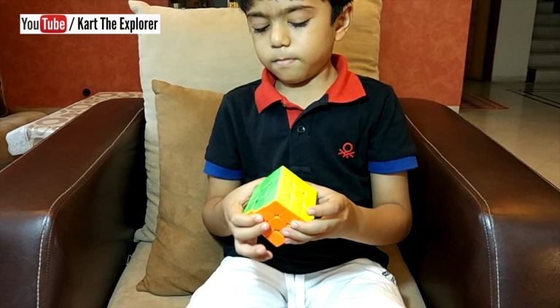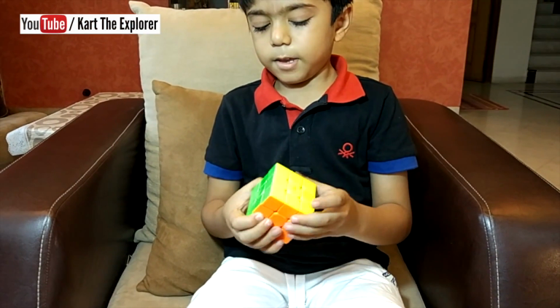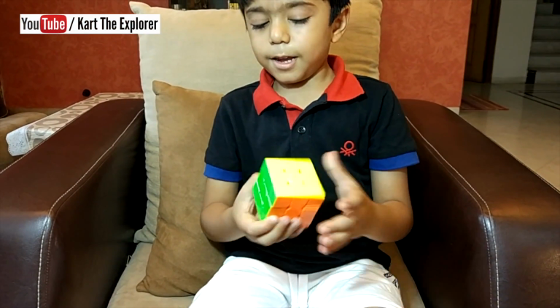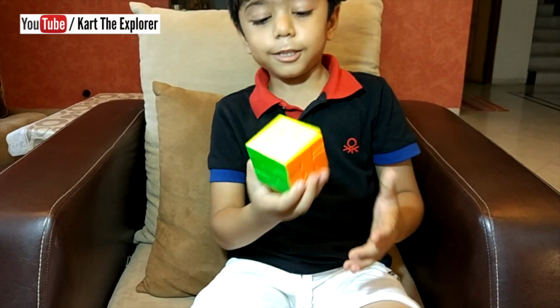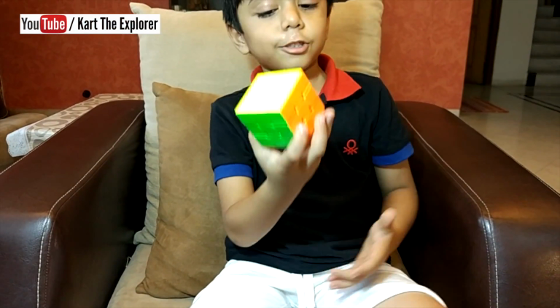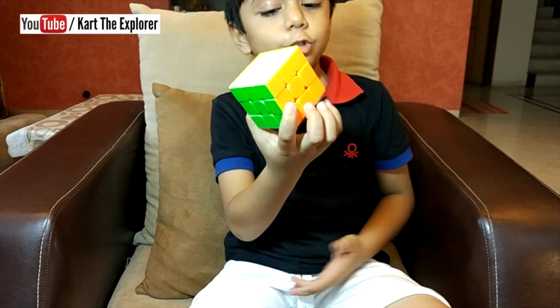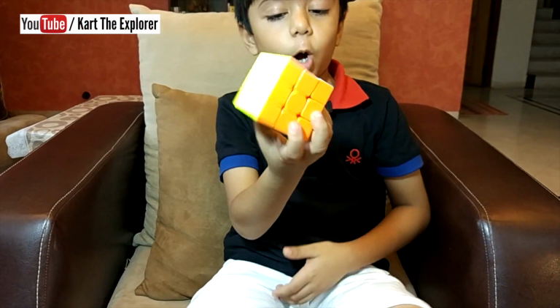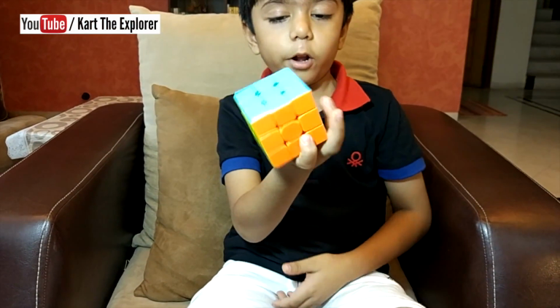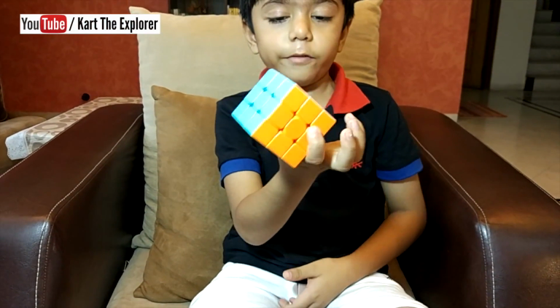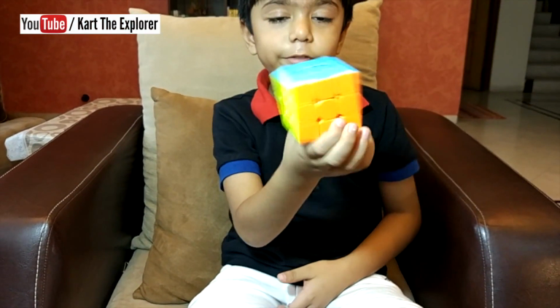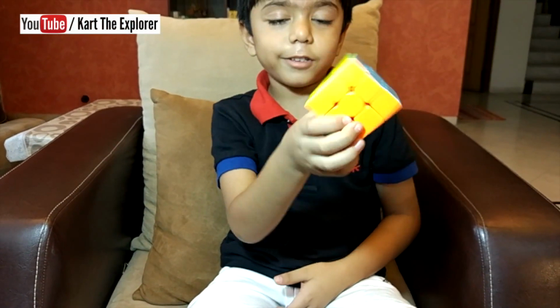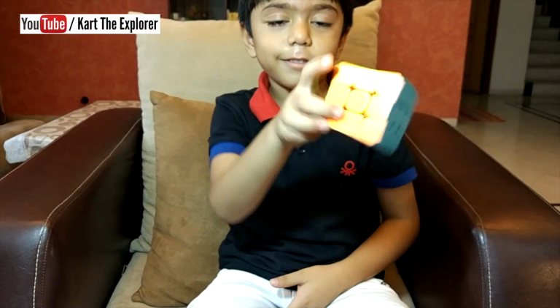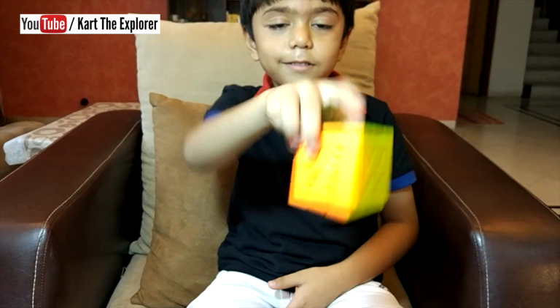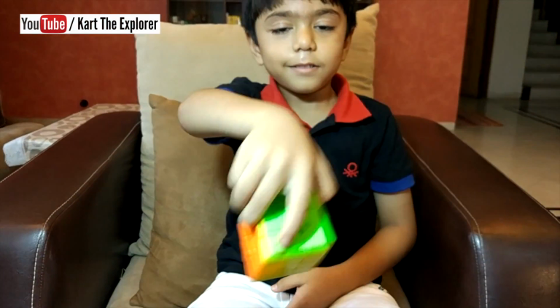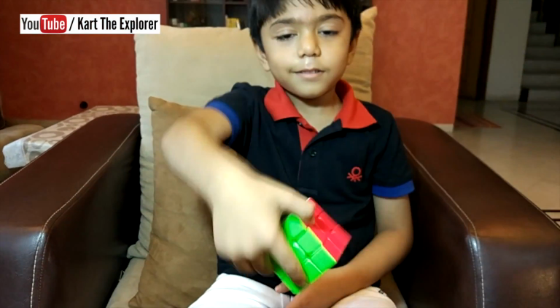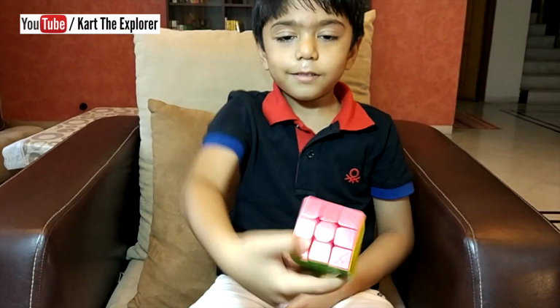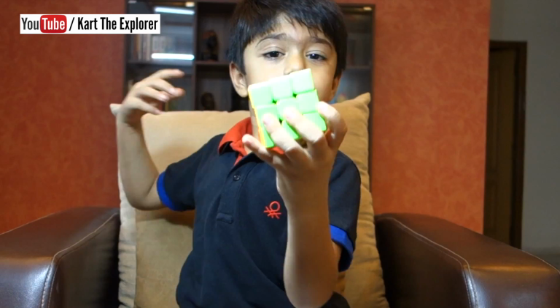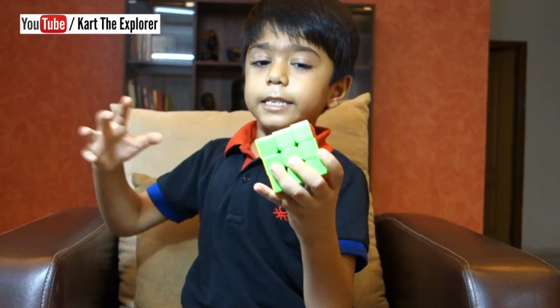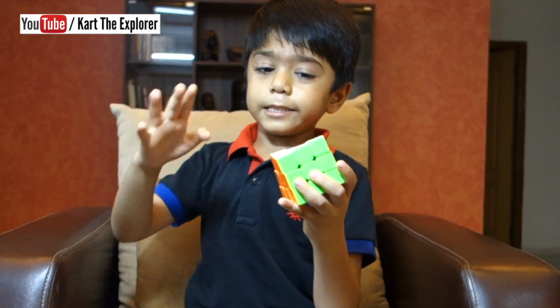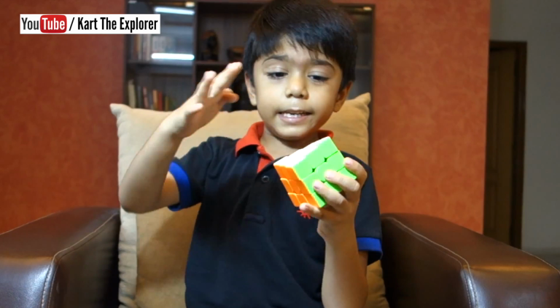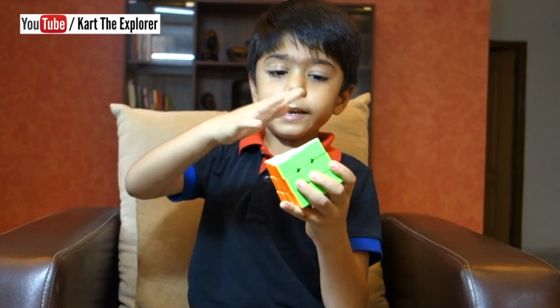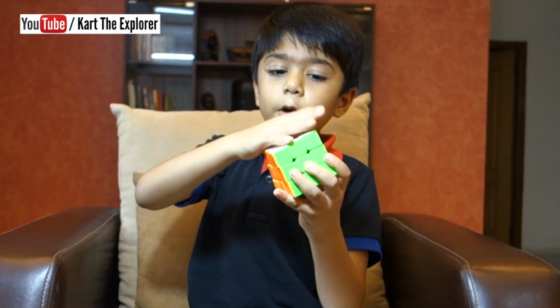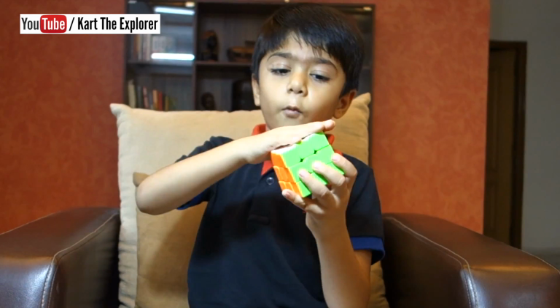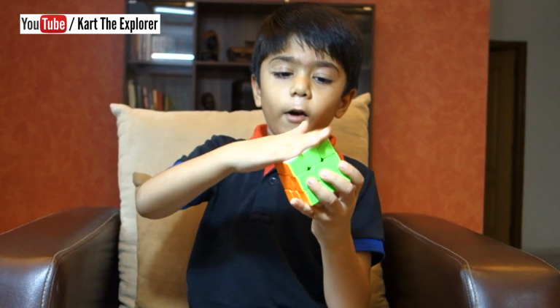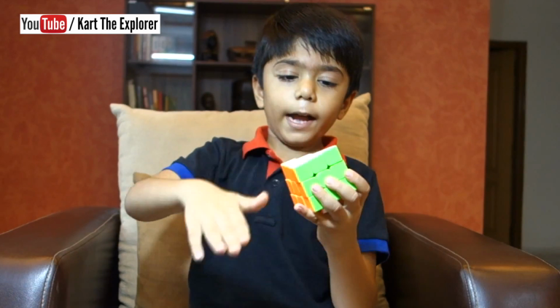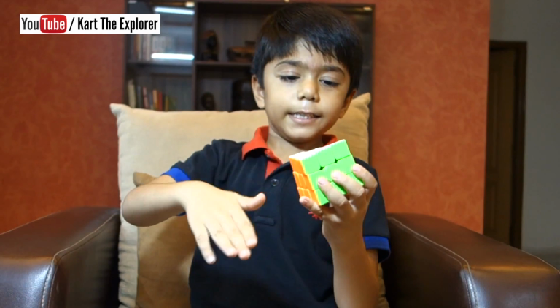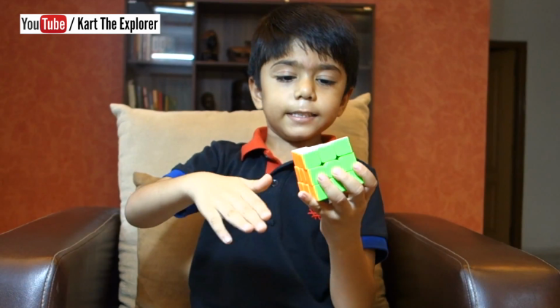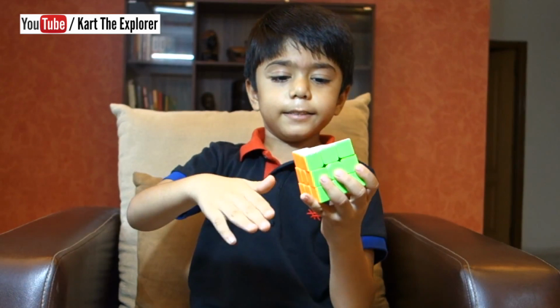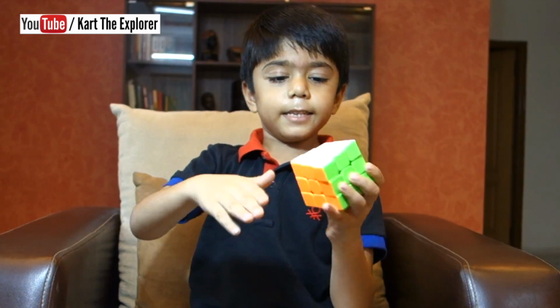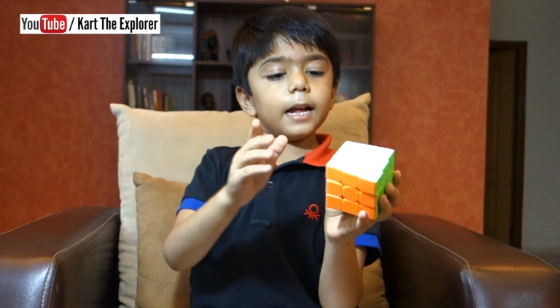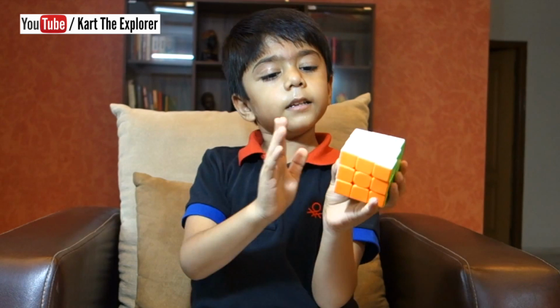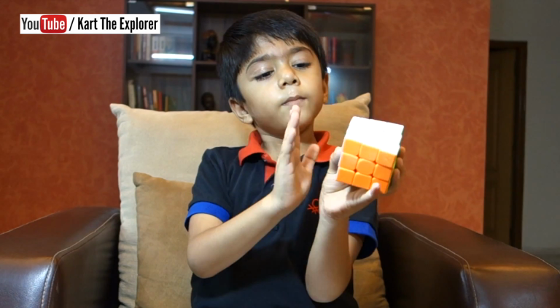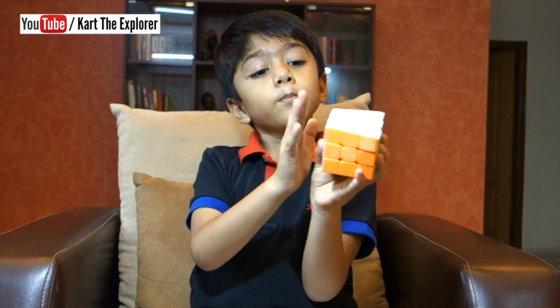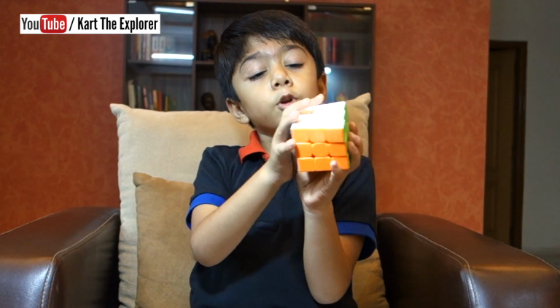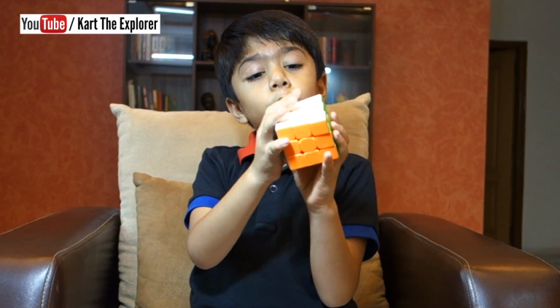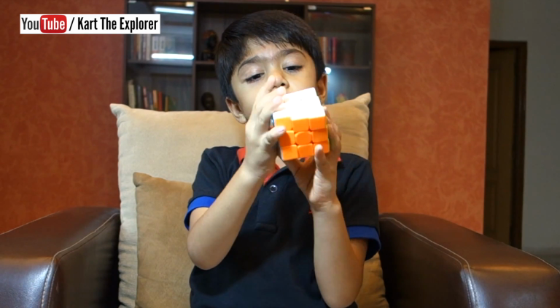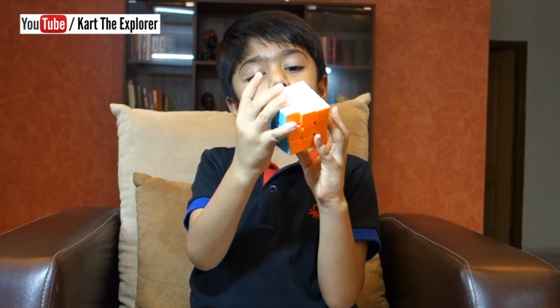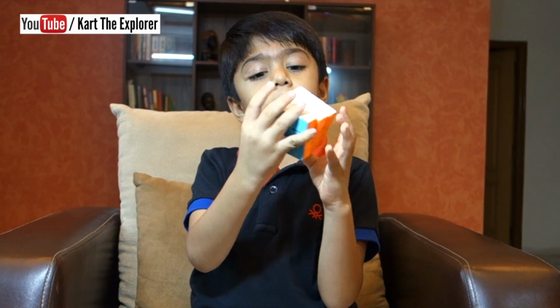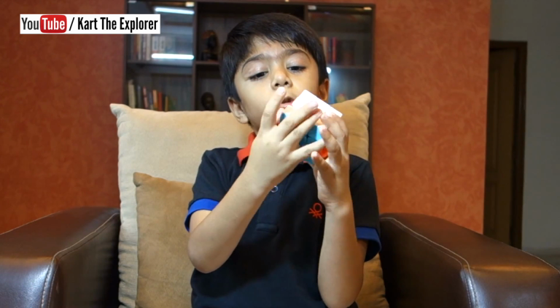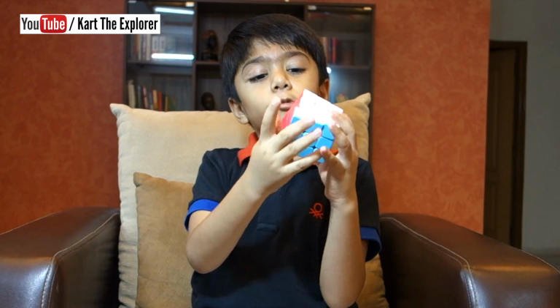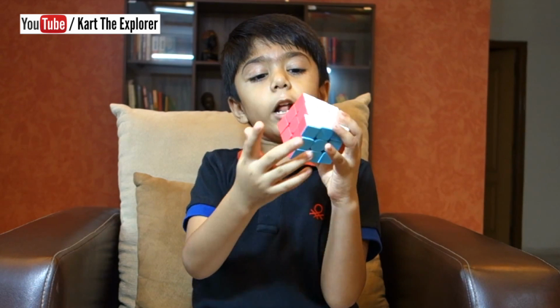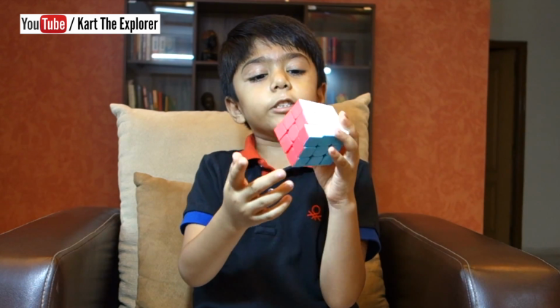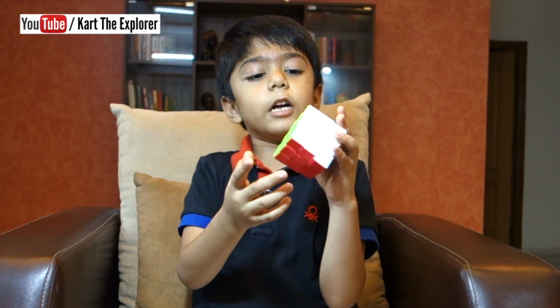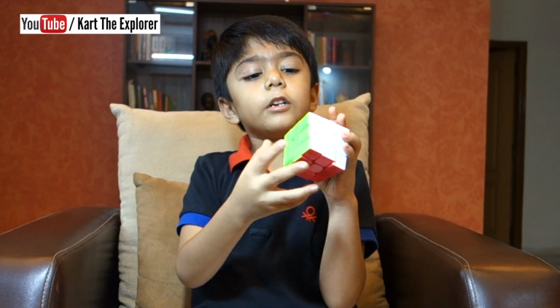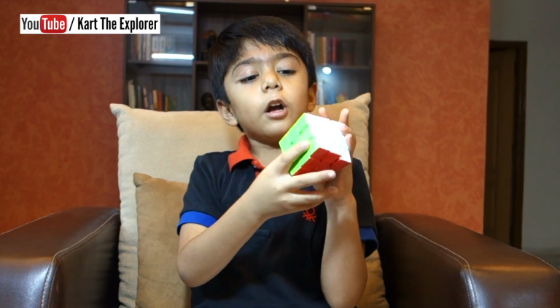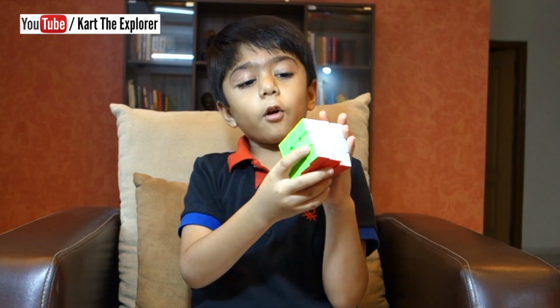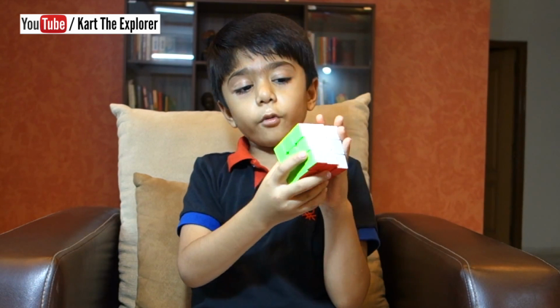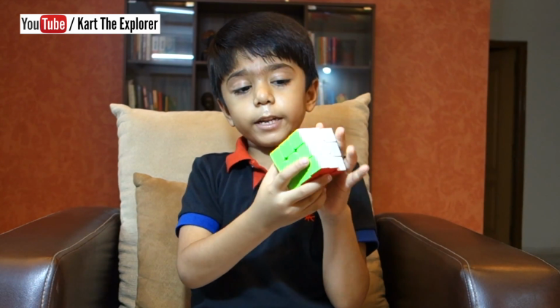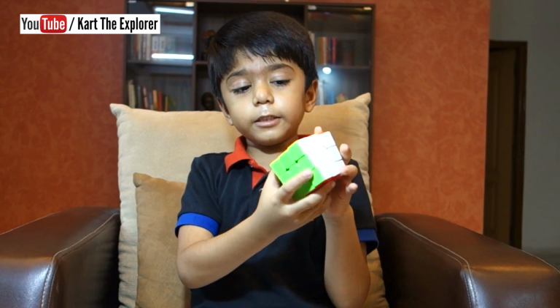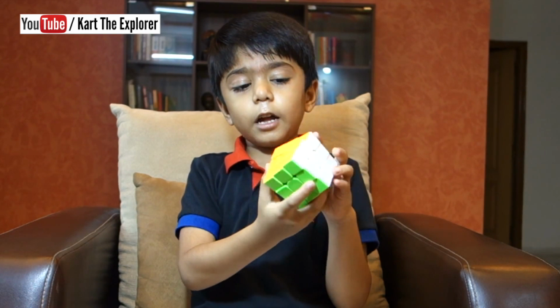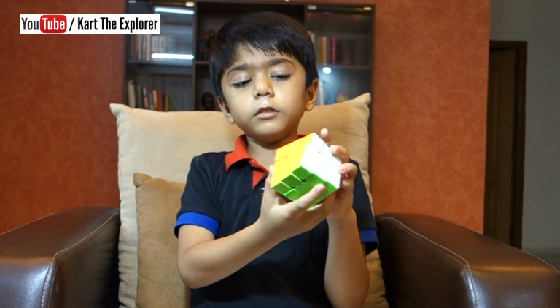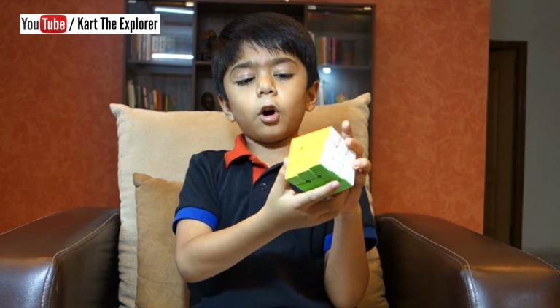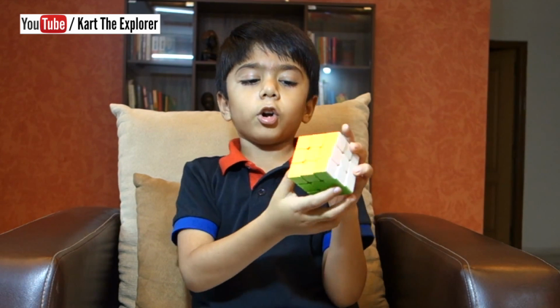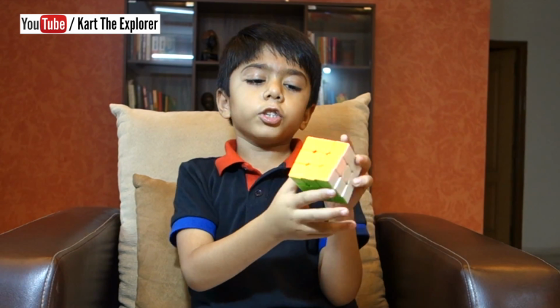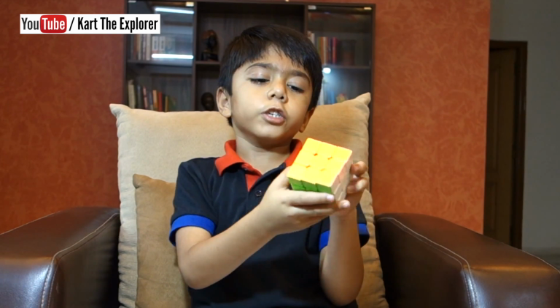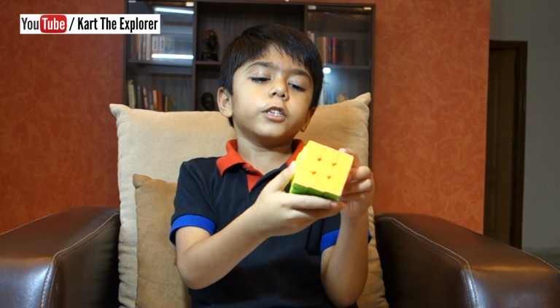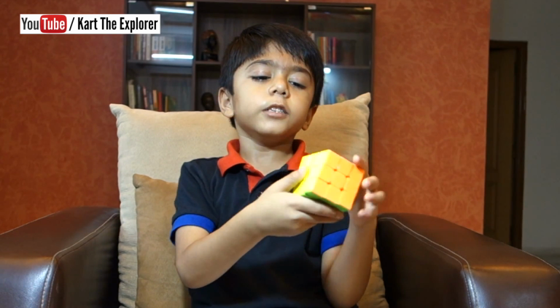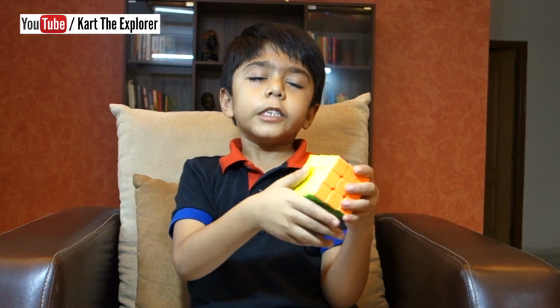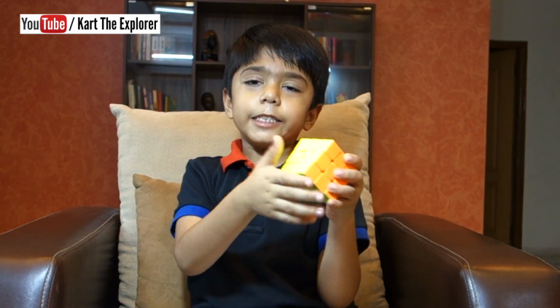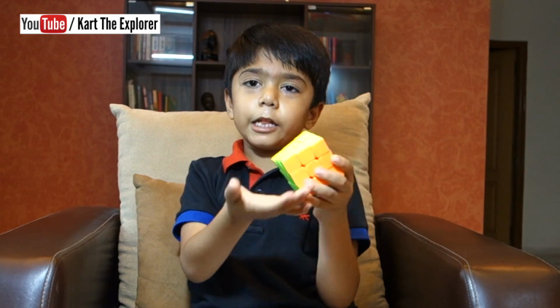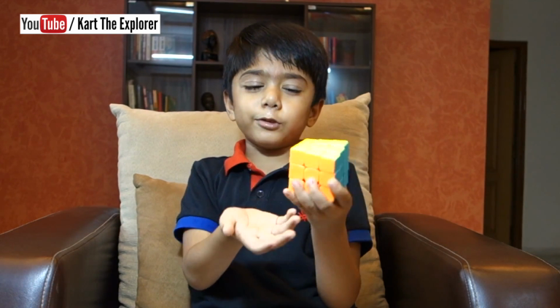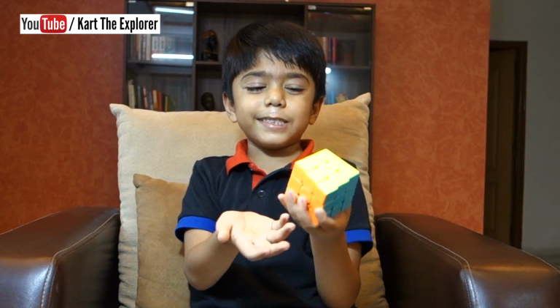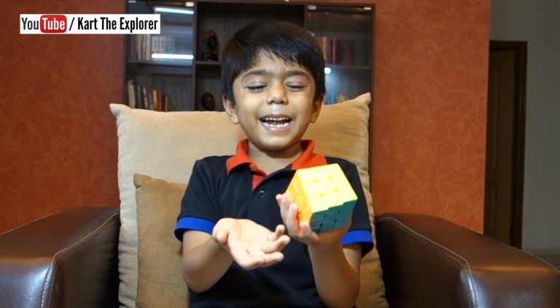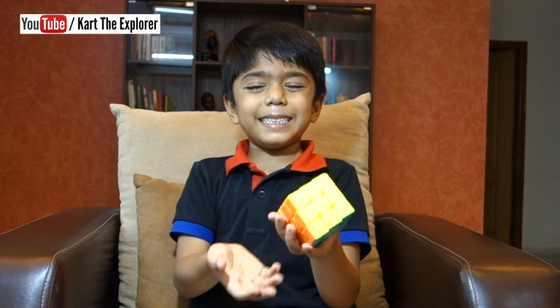It was solved. See — white is done, blue is done, red is done, green is done, orange is done, yellow is done.